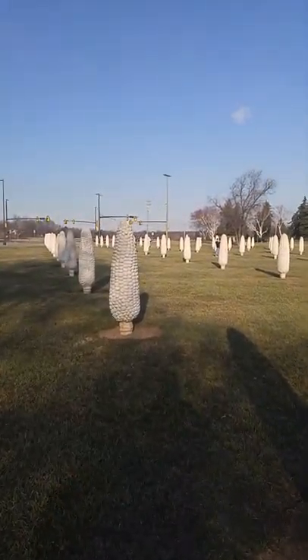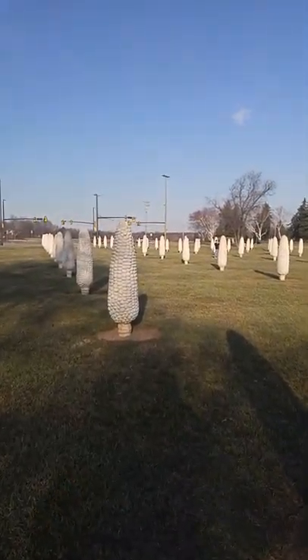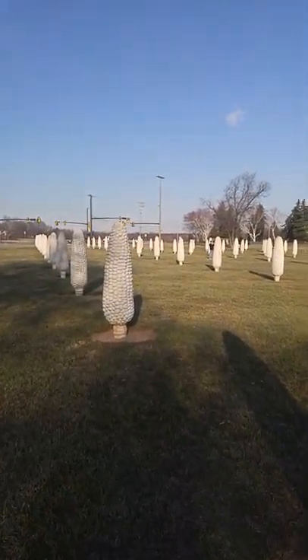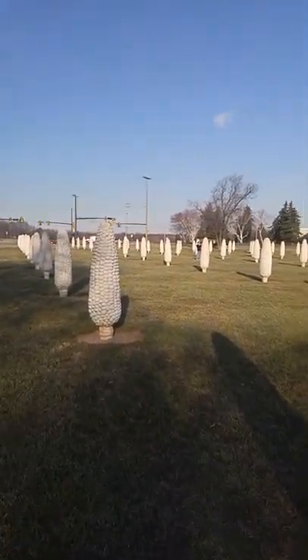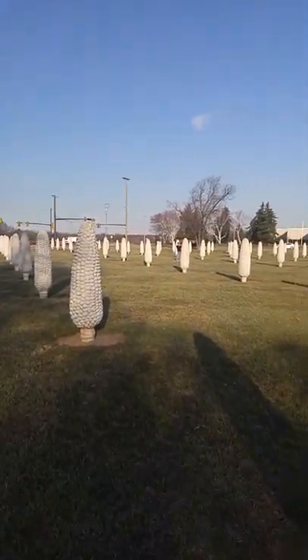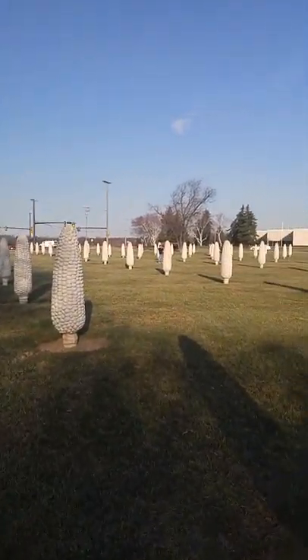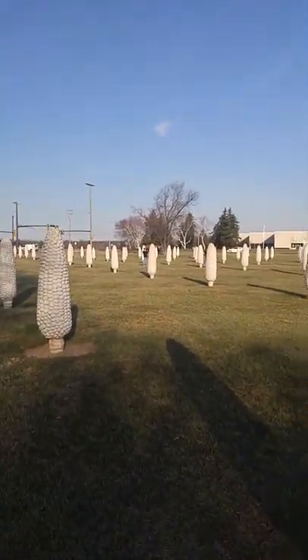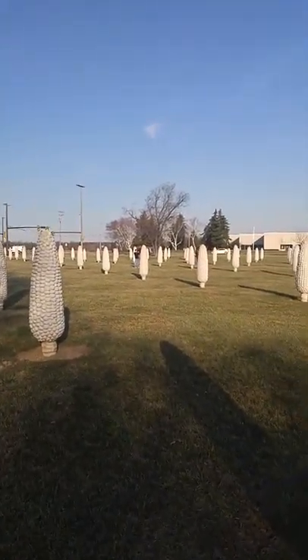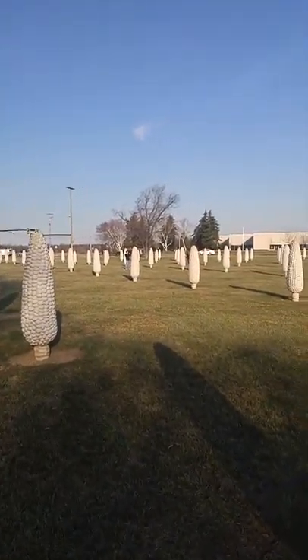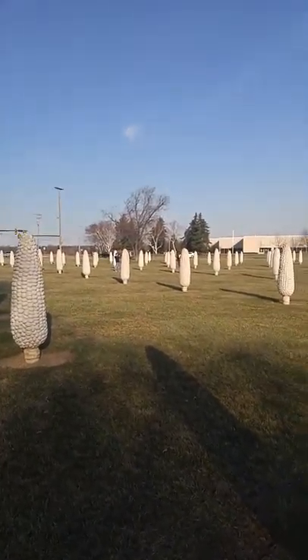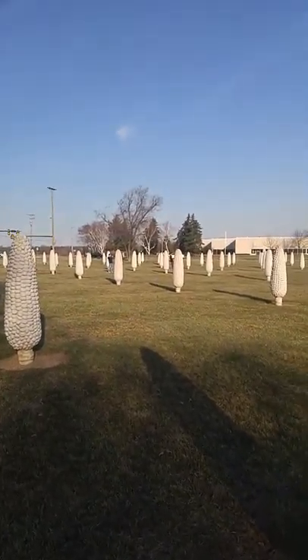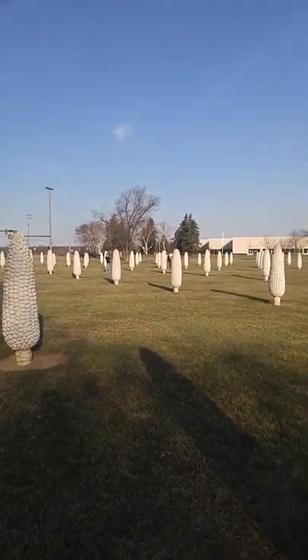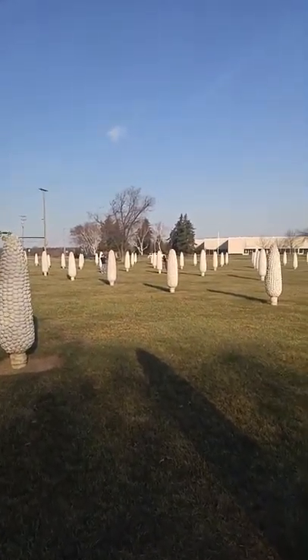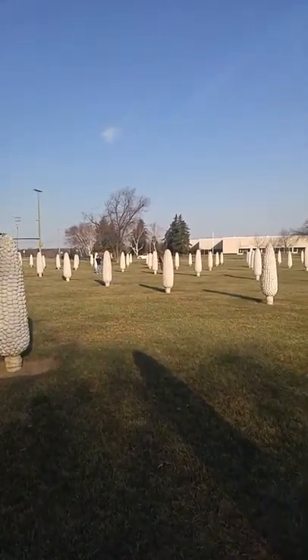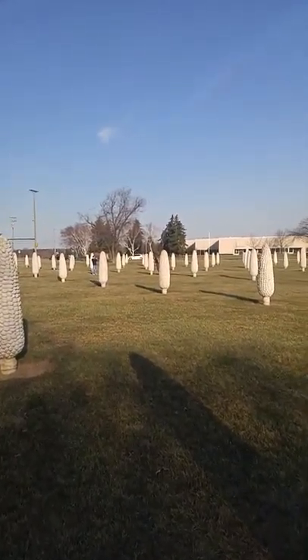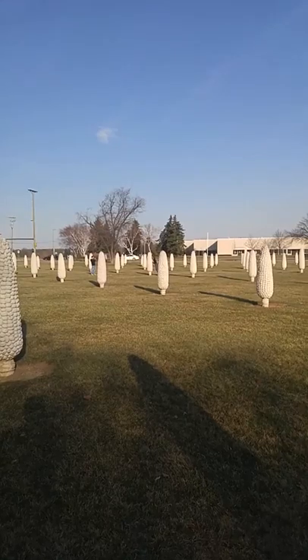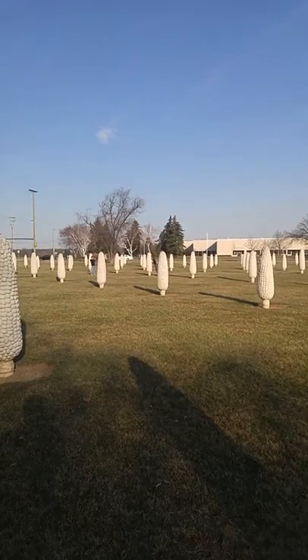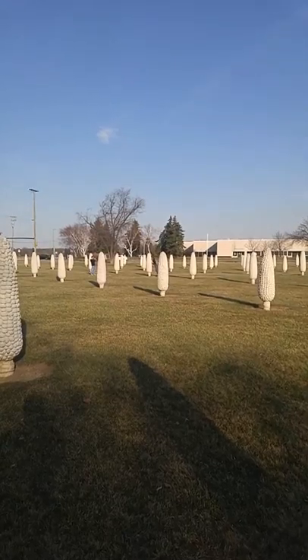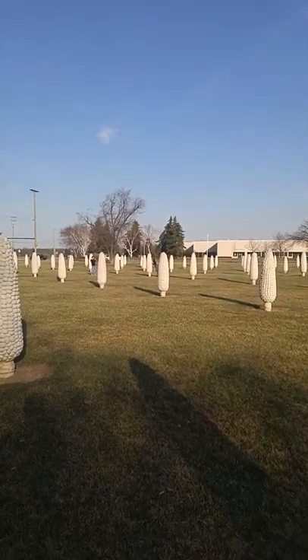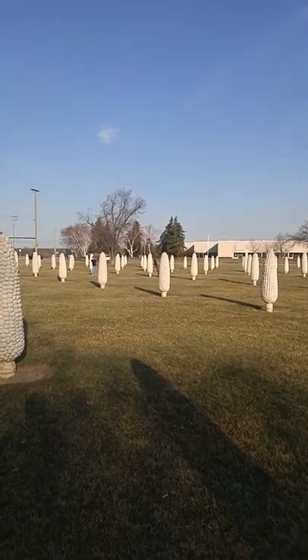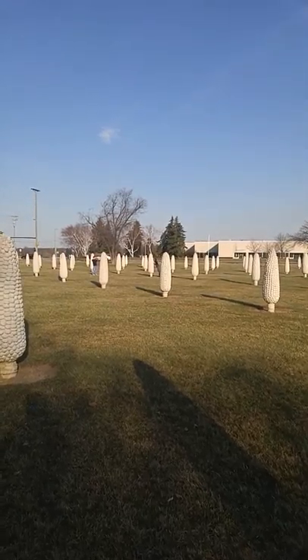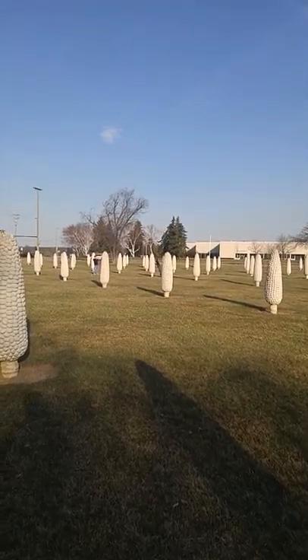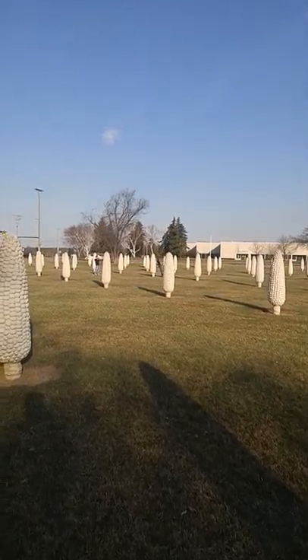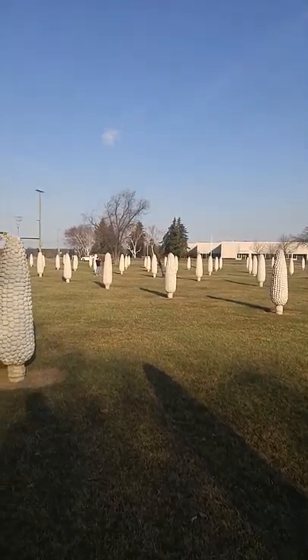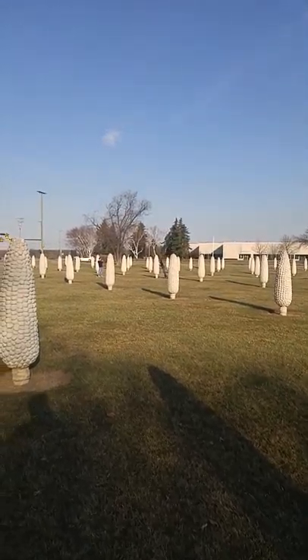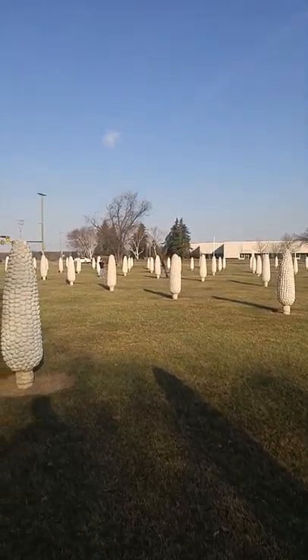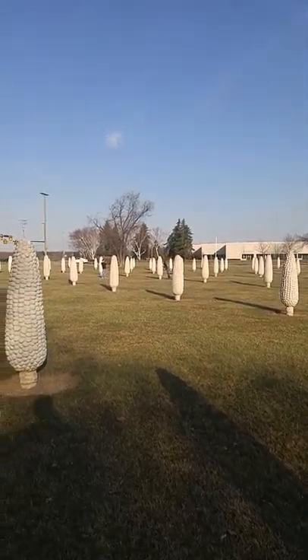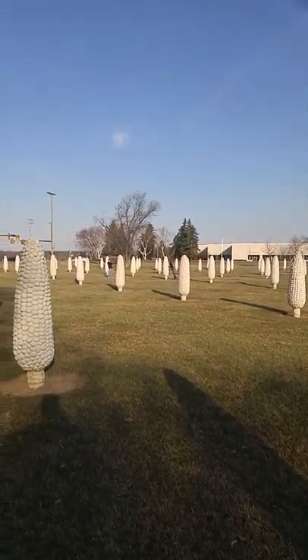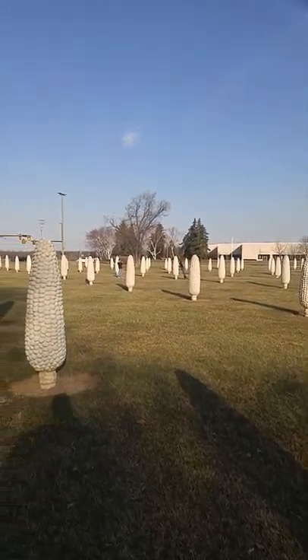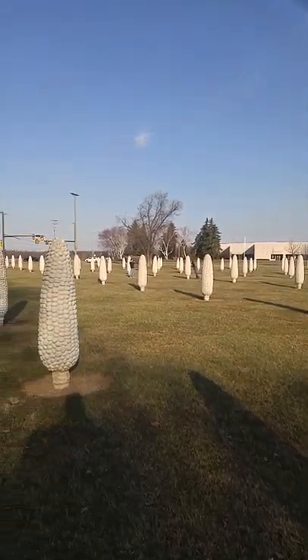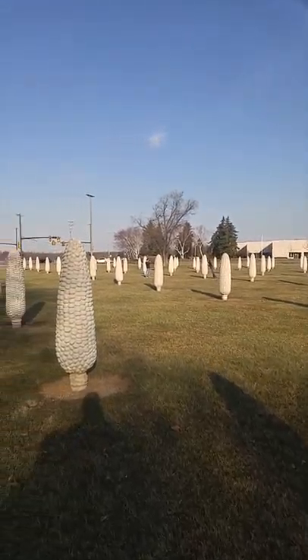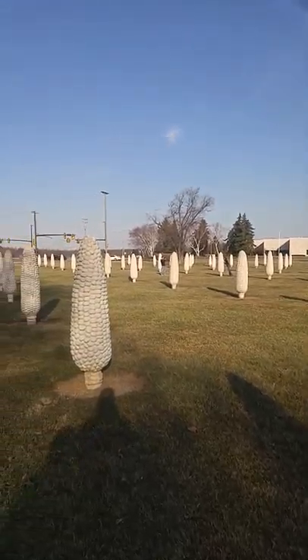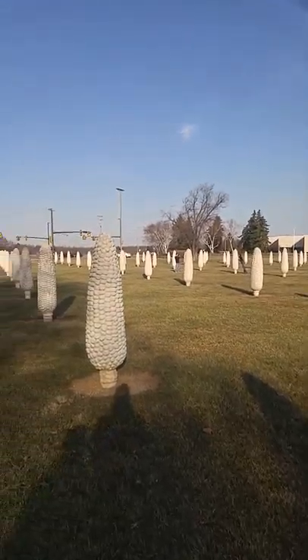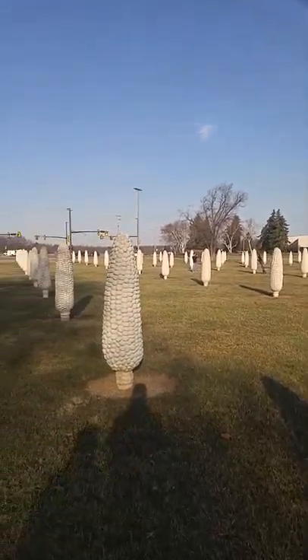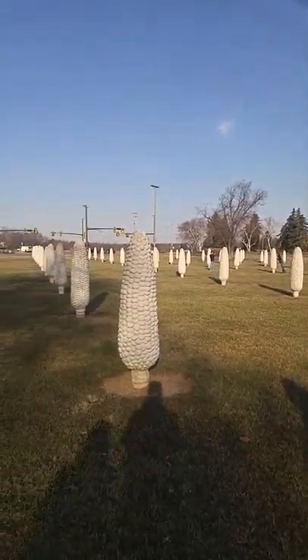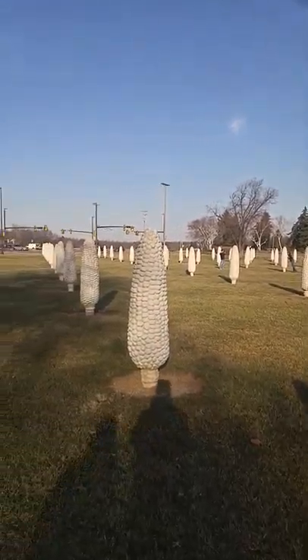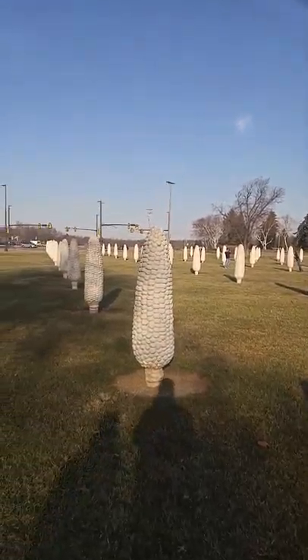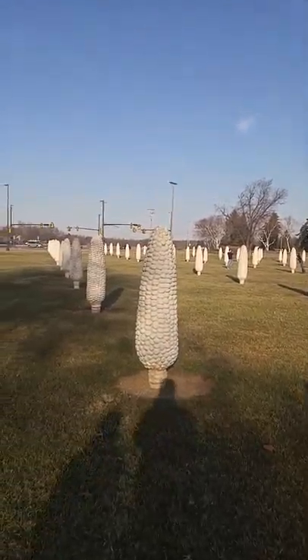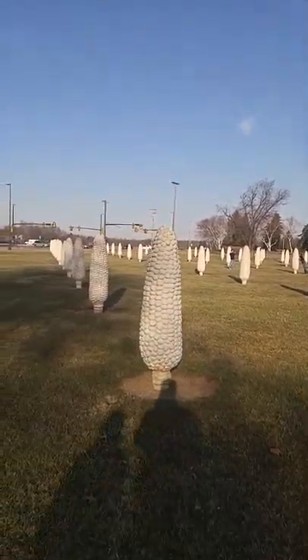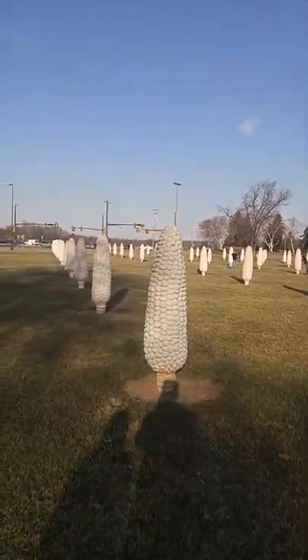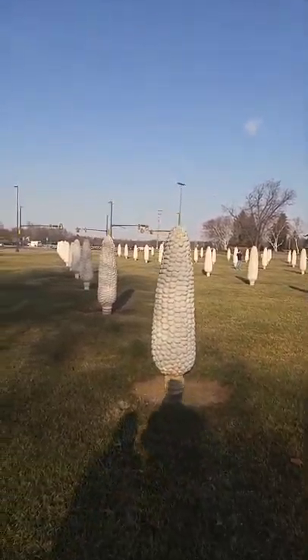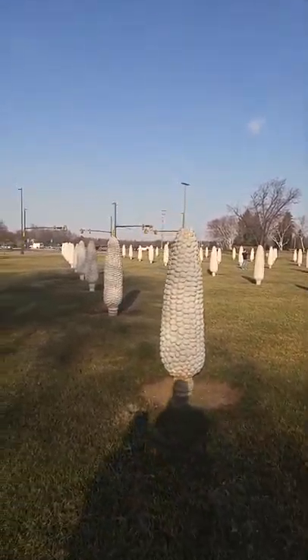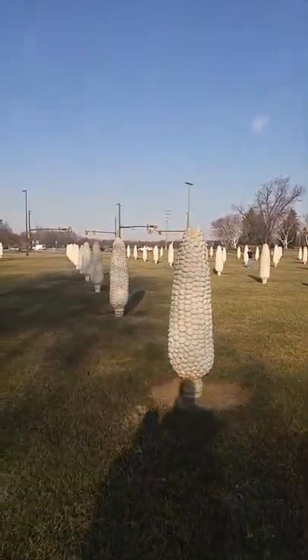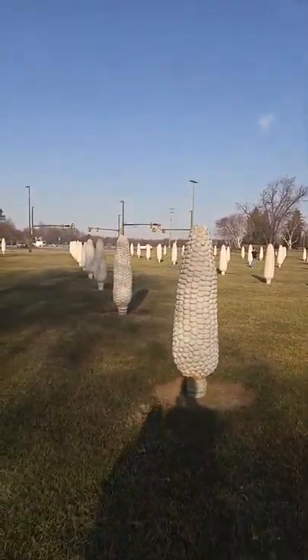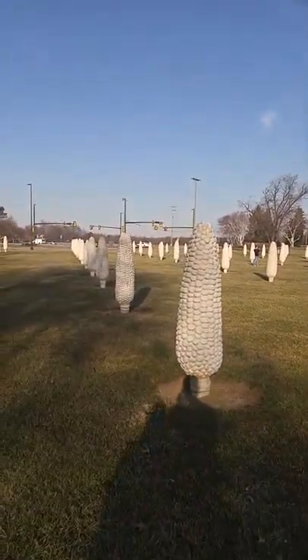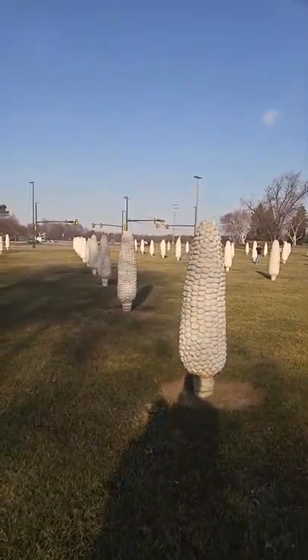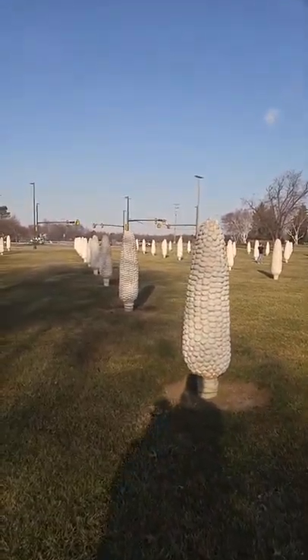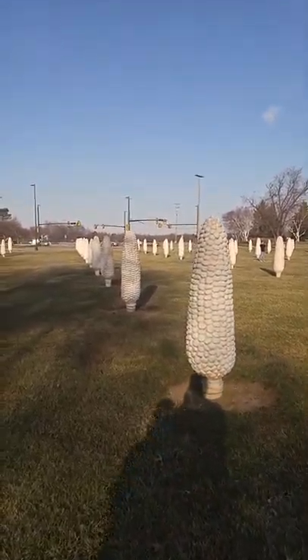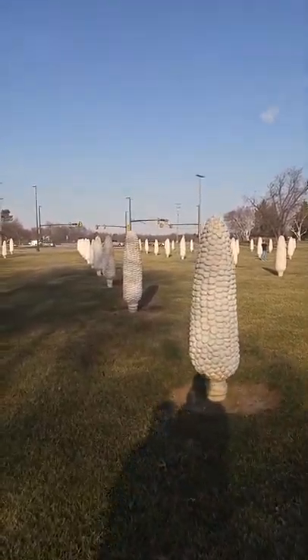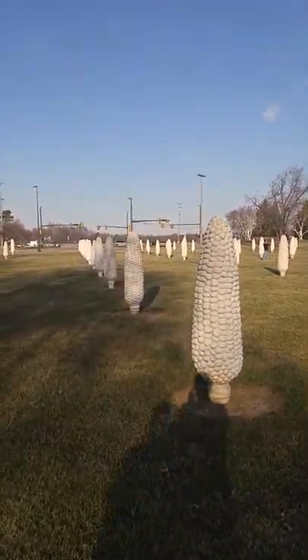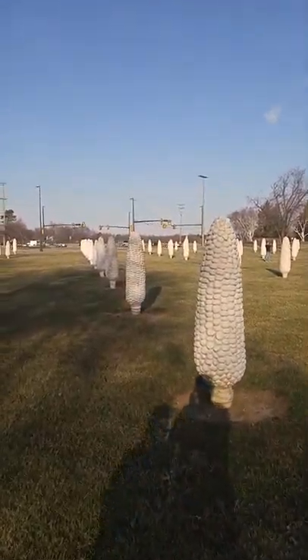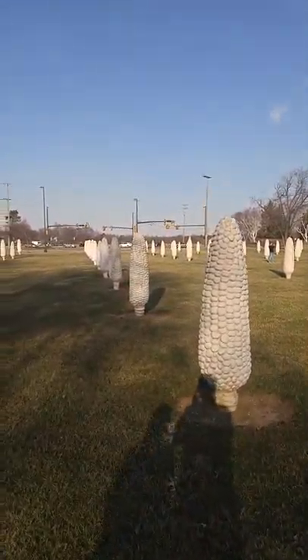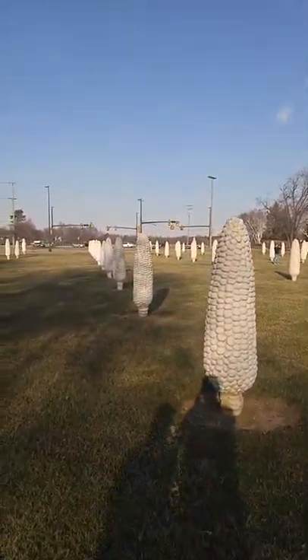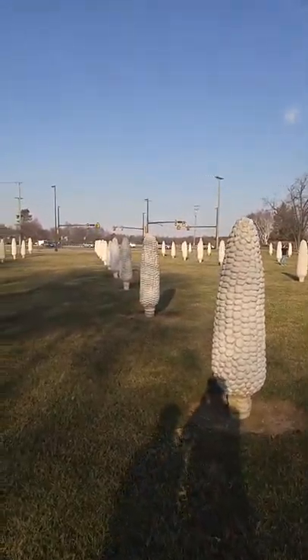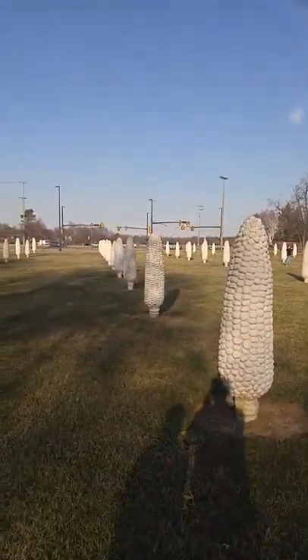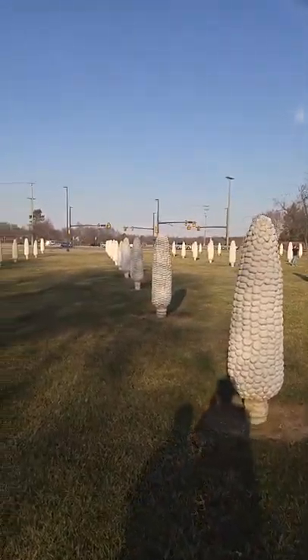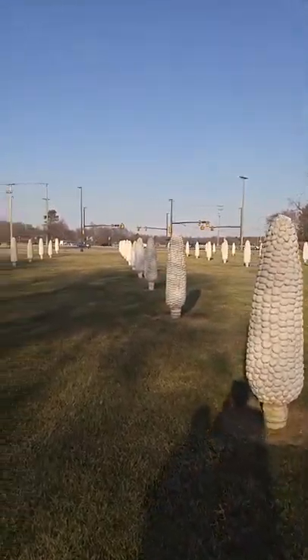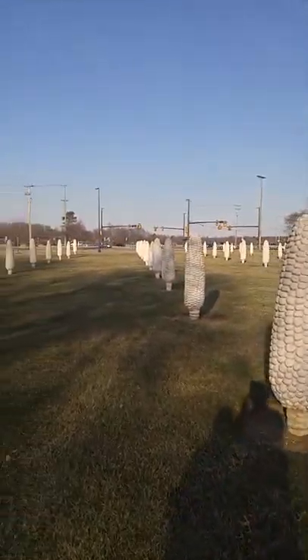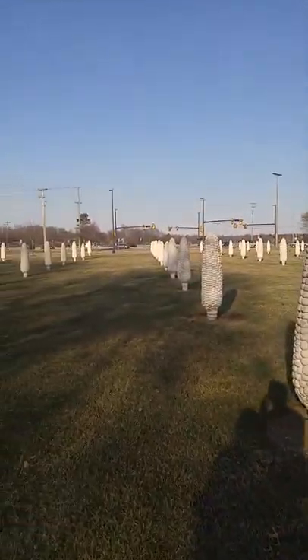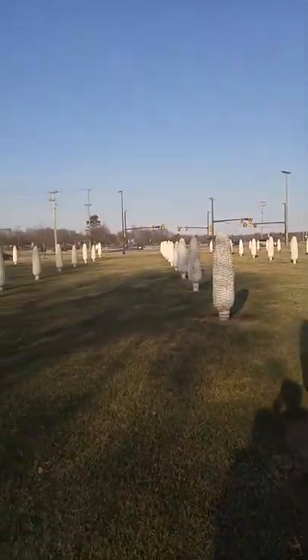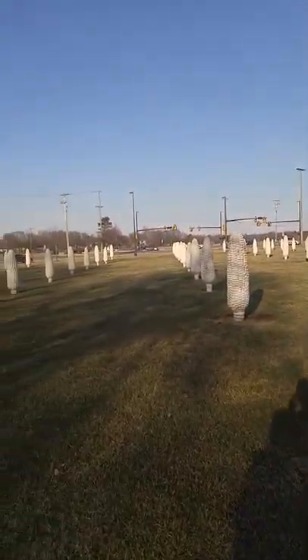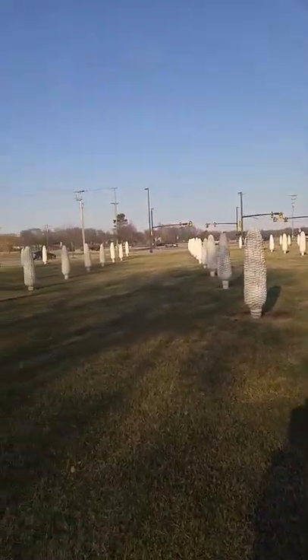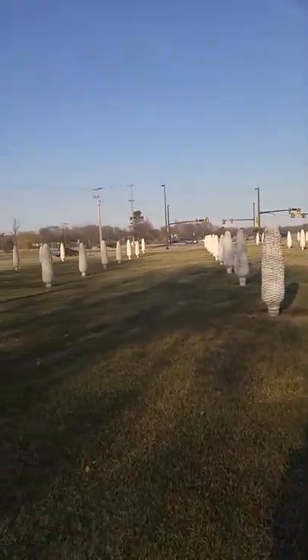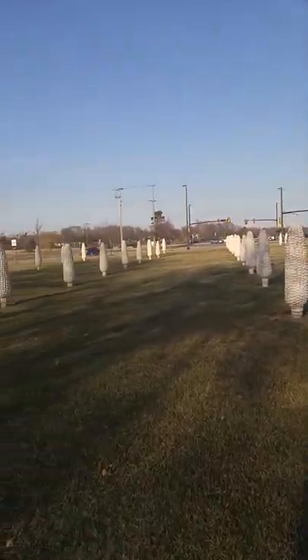It's pretty cool. I see a bunch of rows of corn.